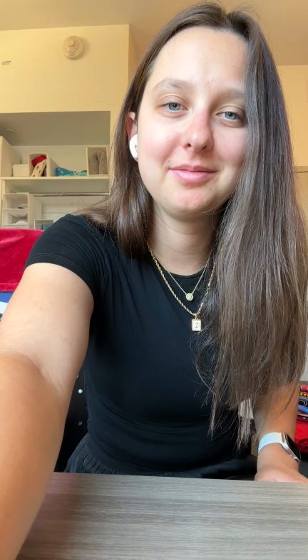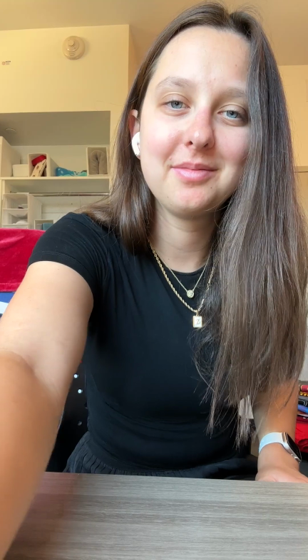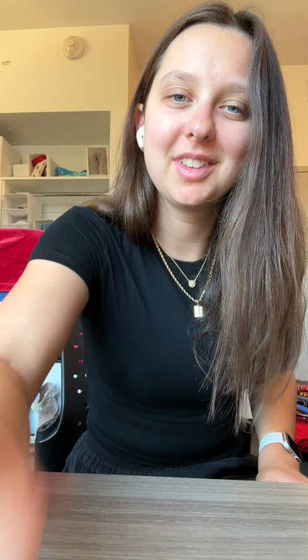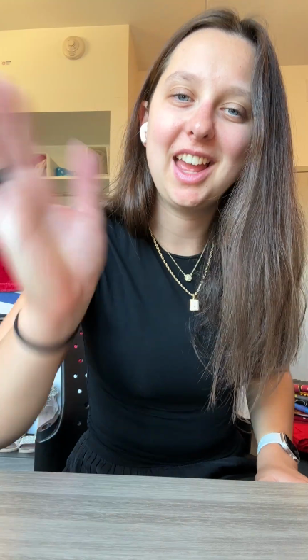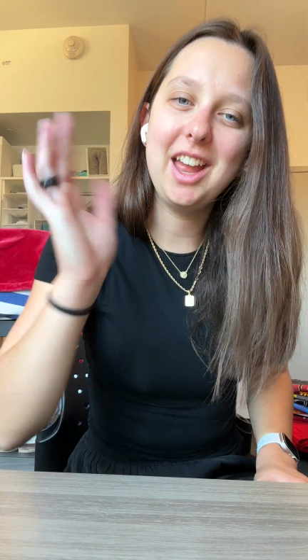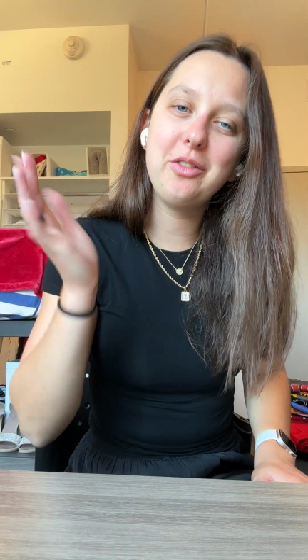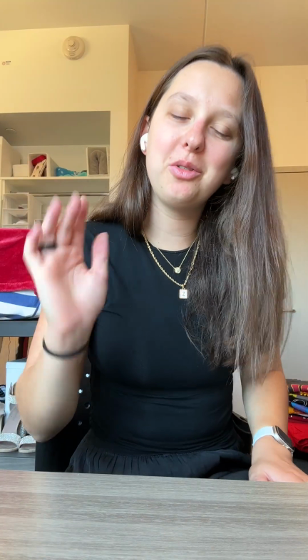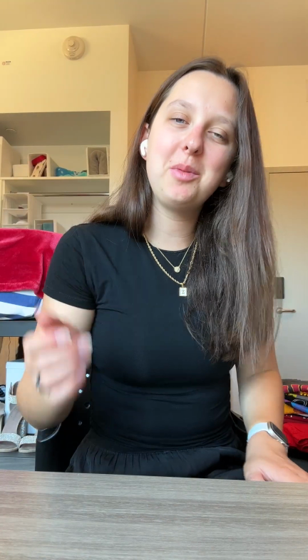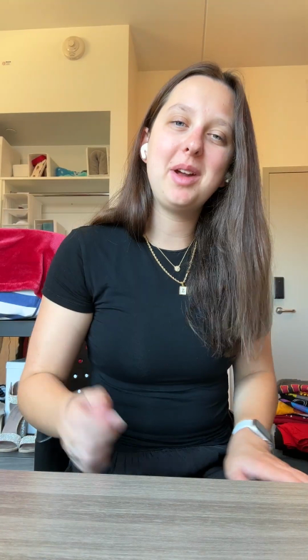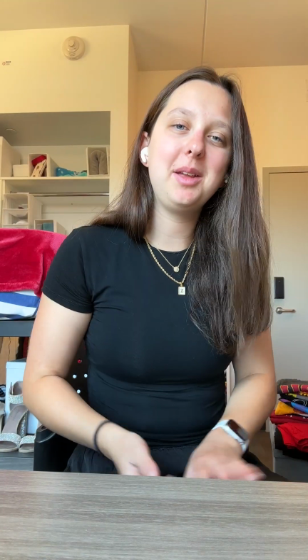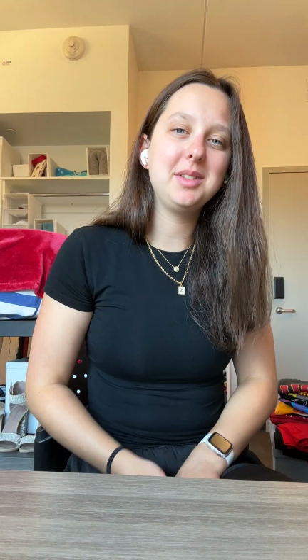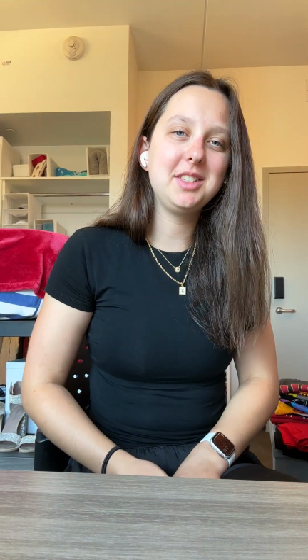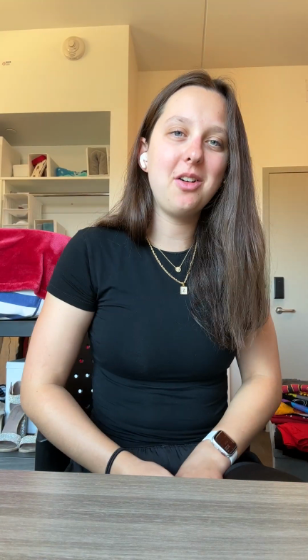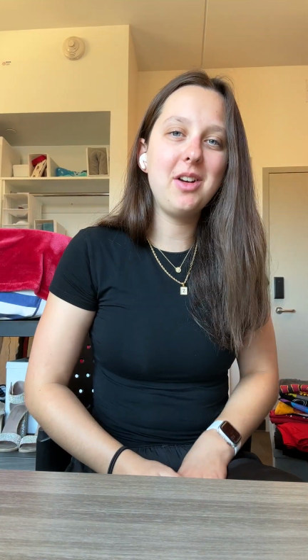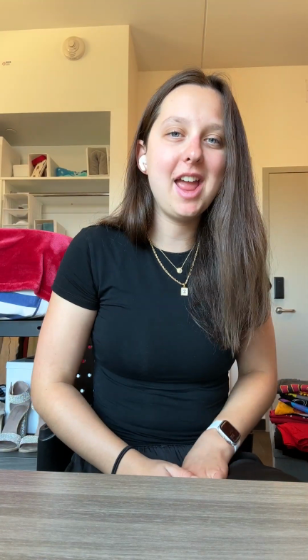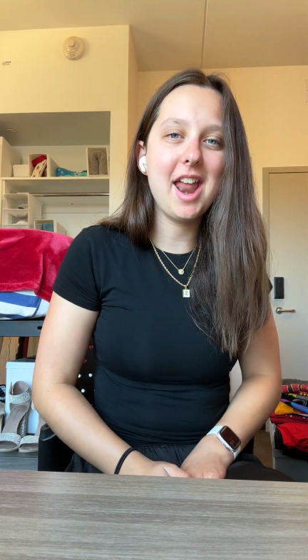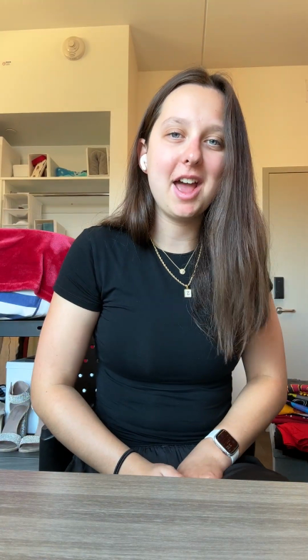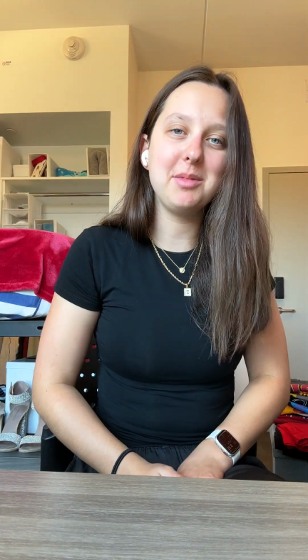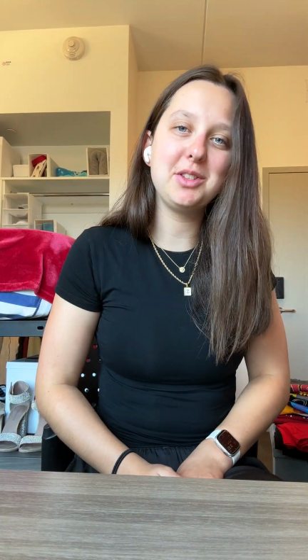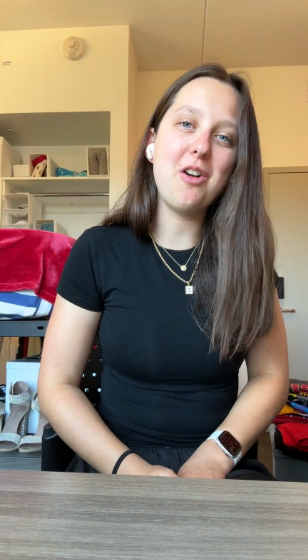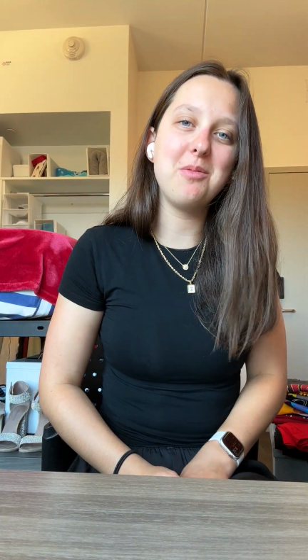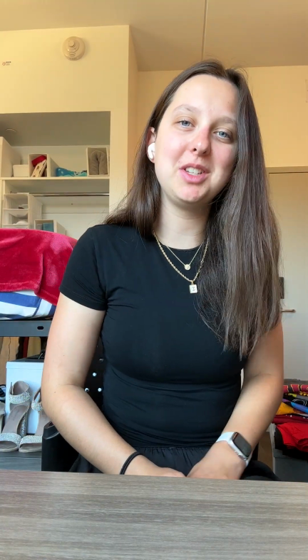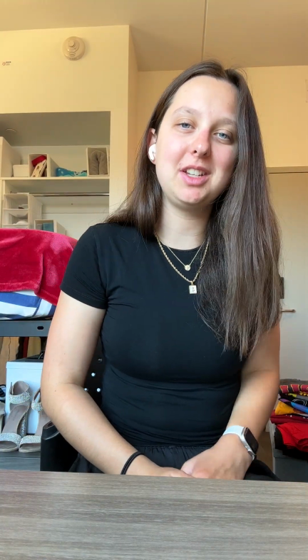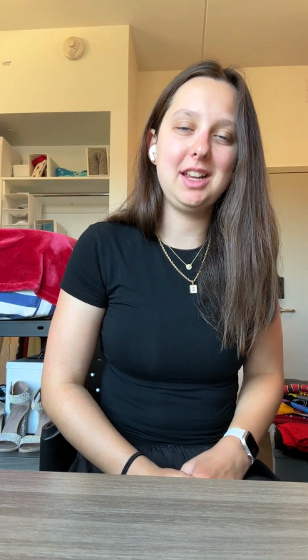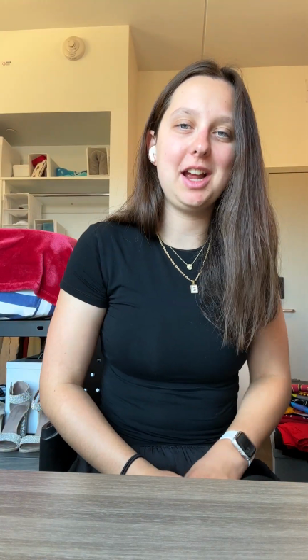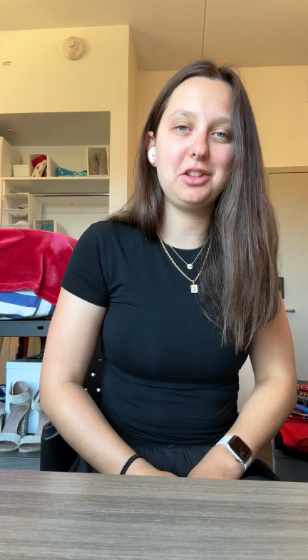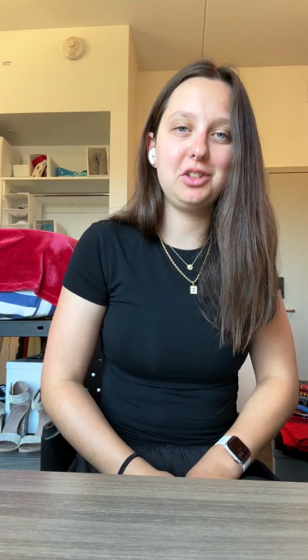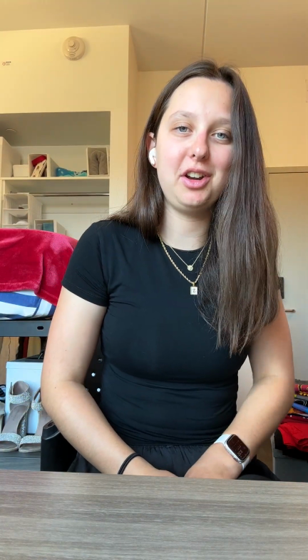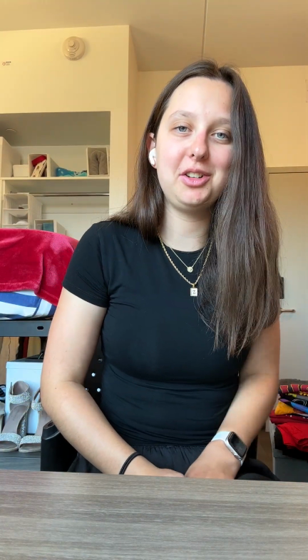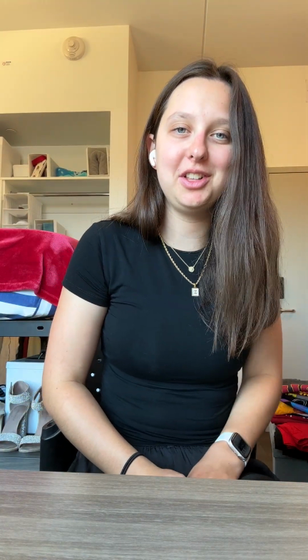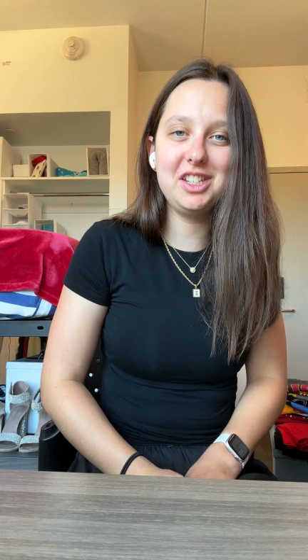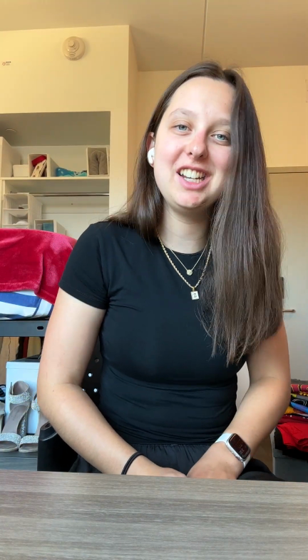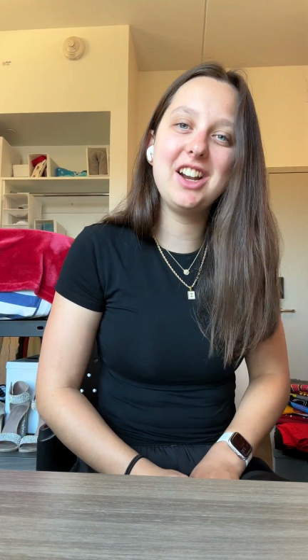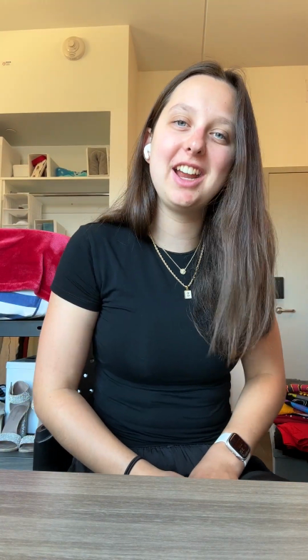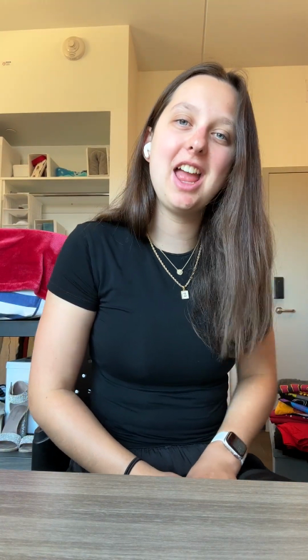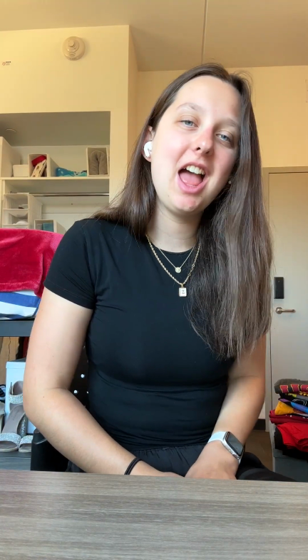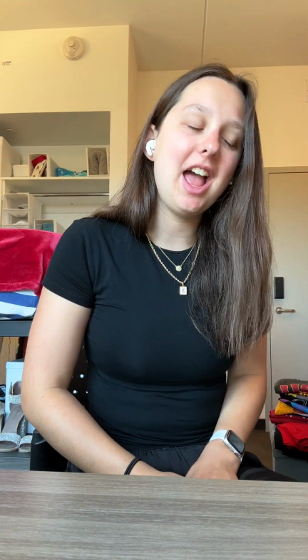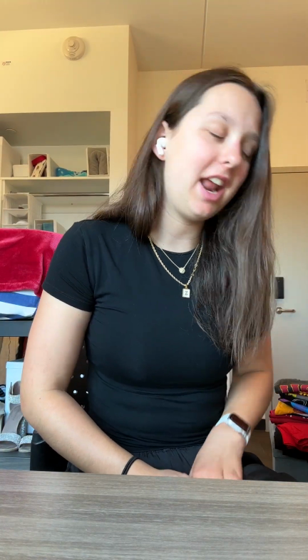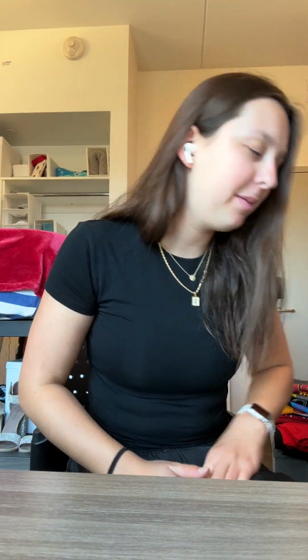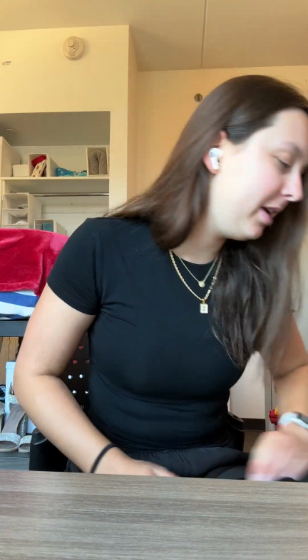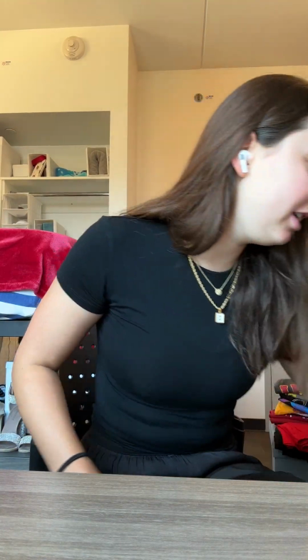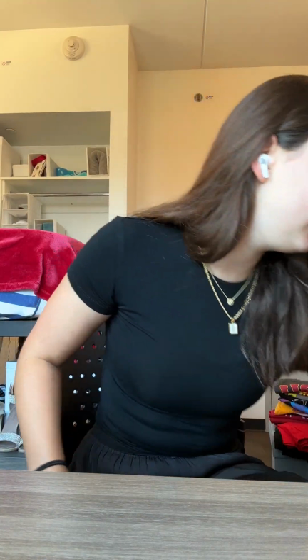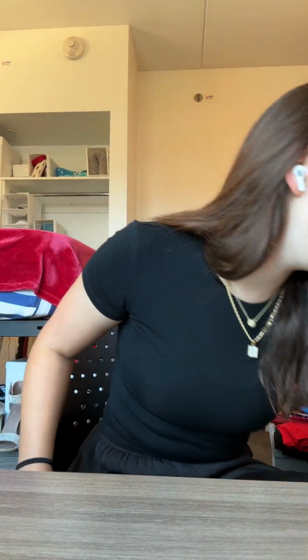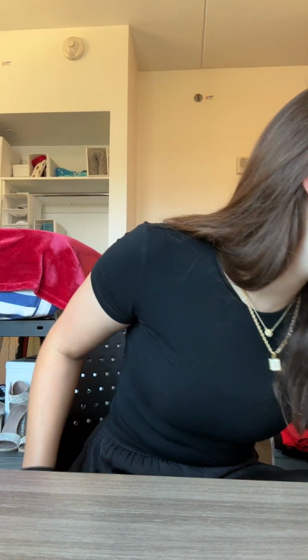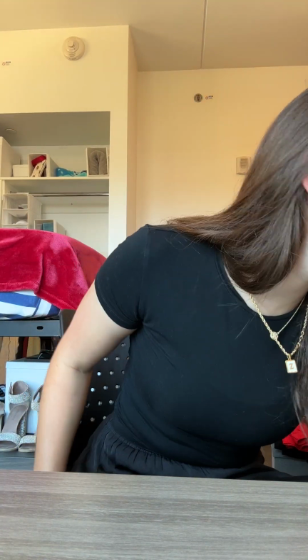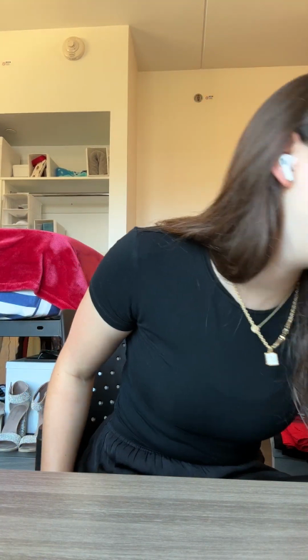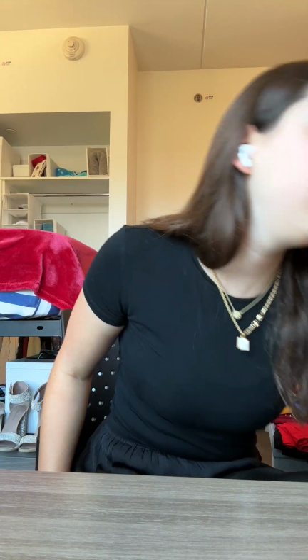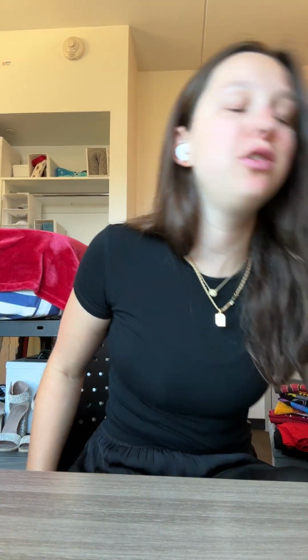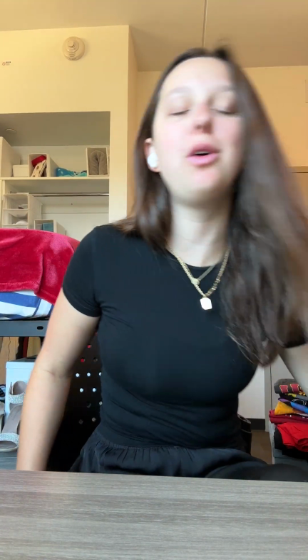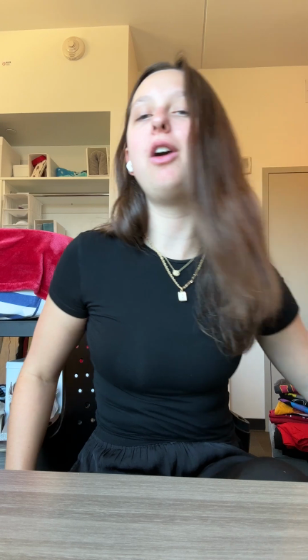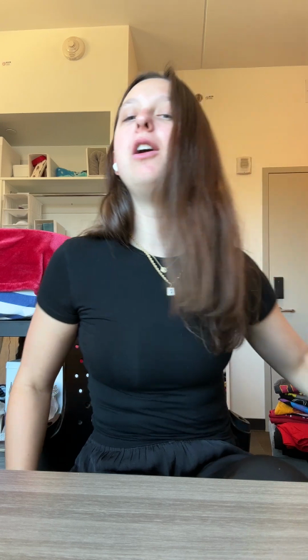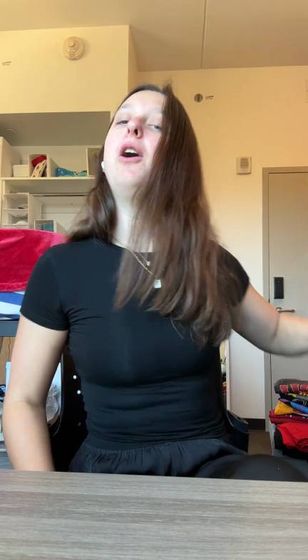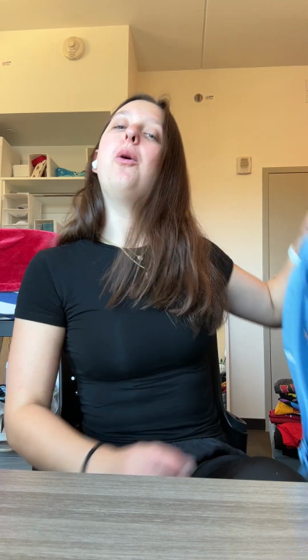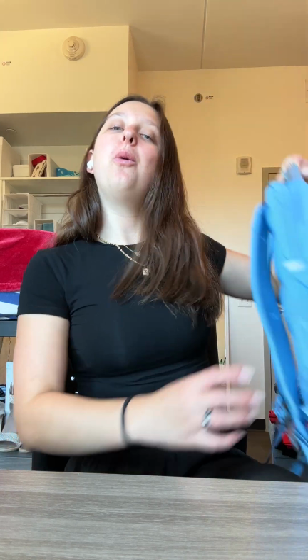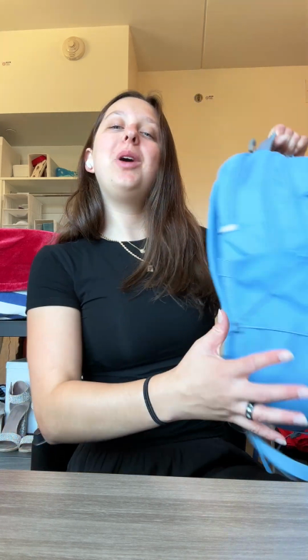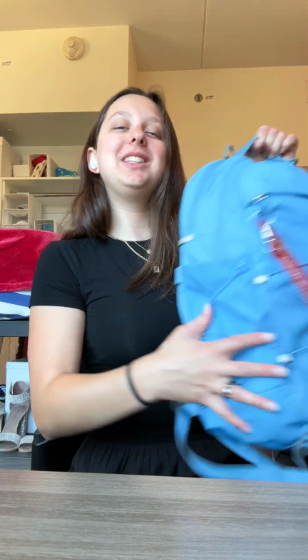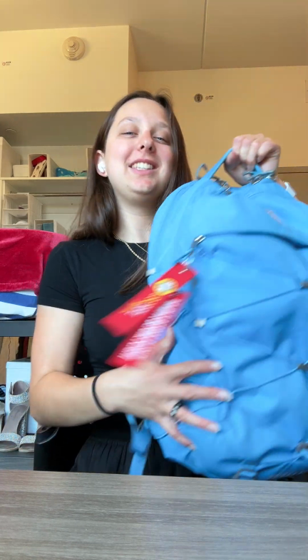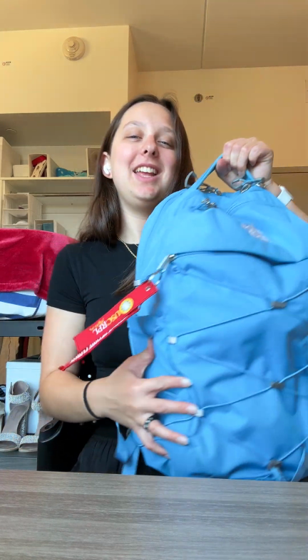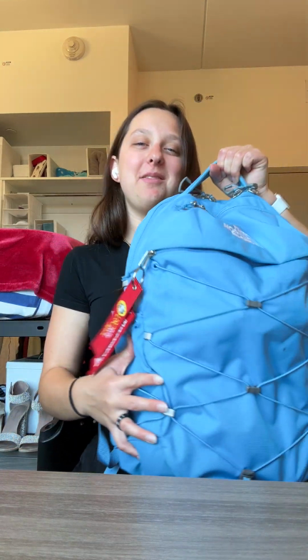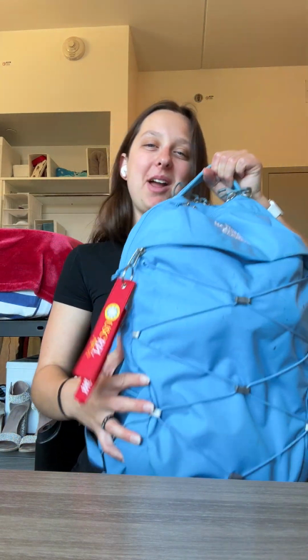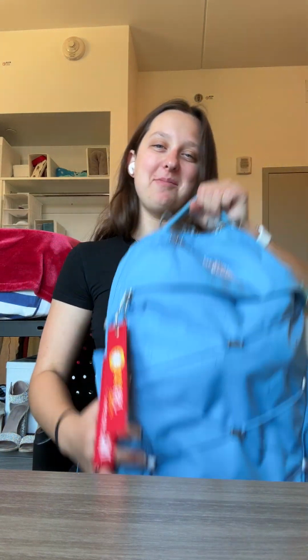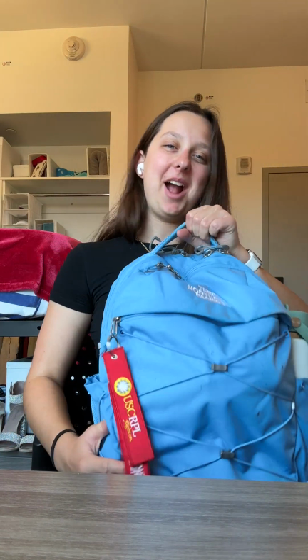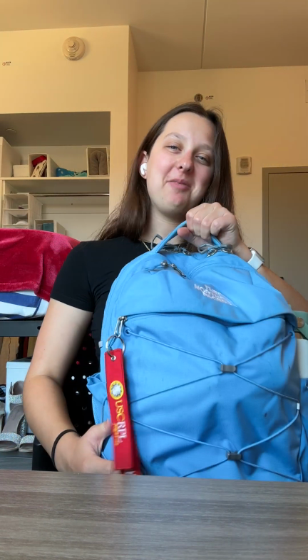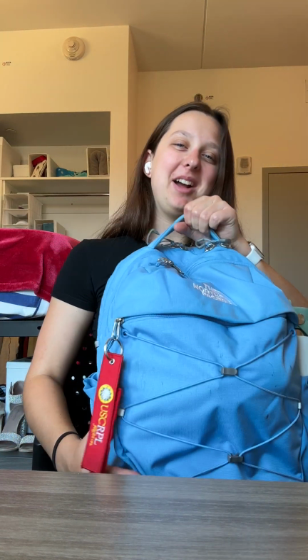Hey everyone, my name is Zoe and I'm a sophomore studying astronautical engineering, and I'm here today to show you all what's in my backpack.